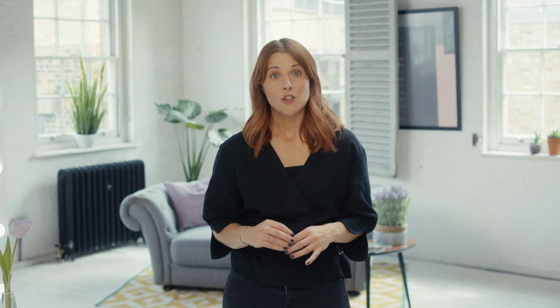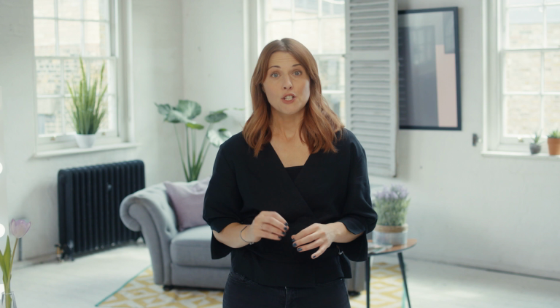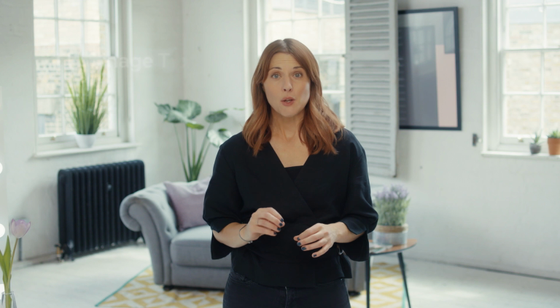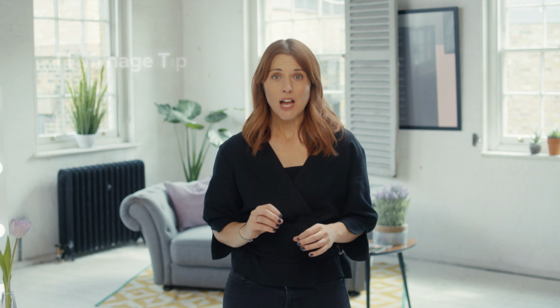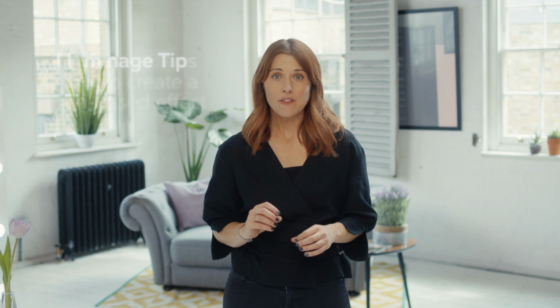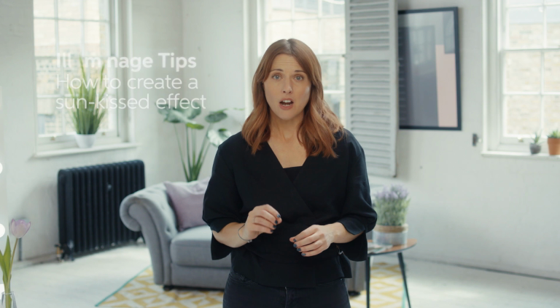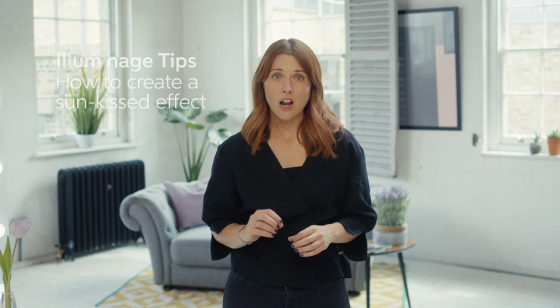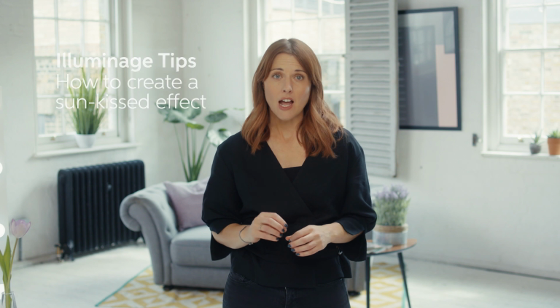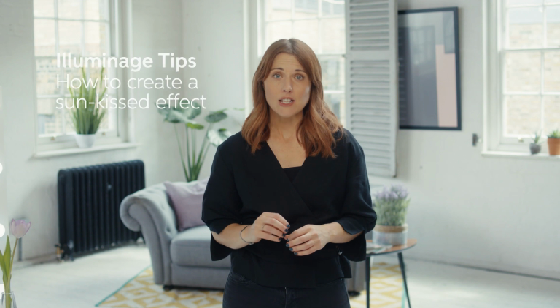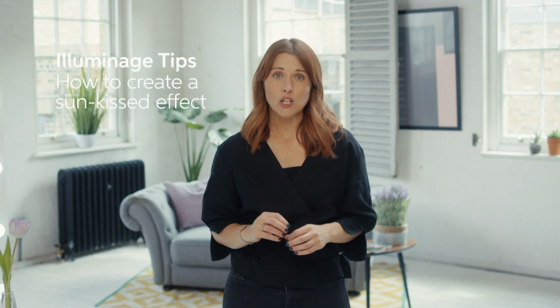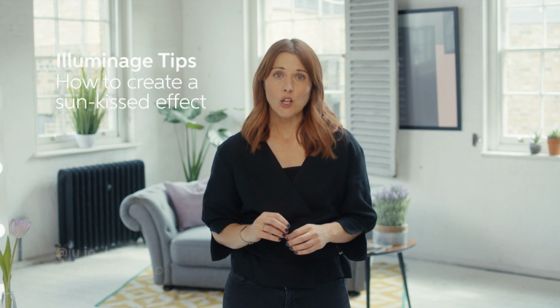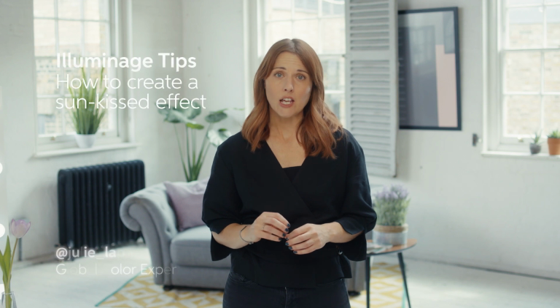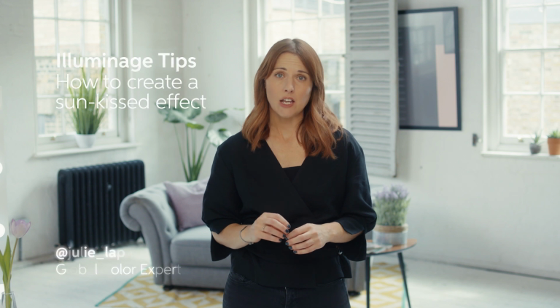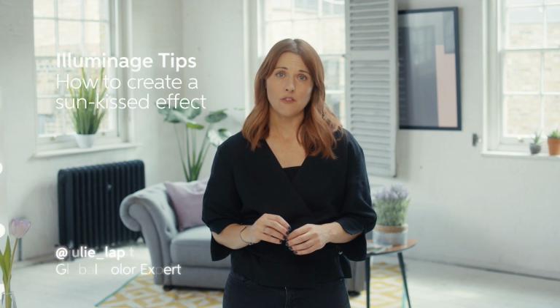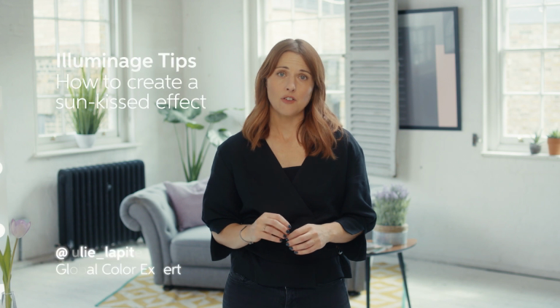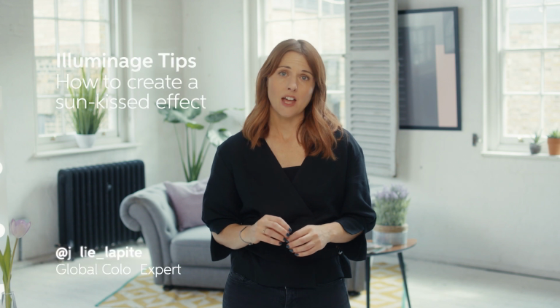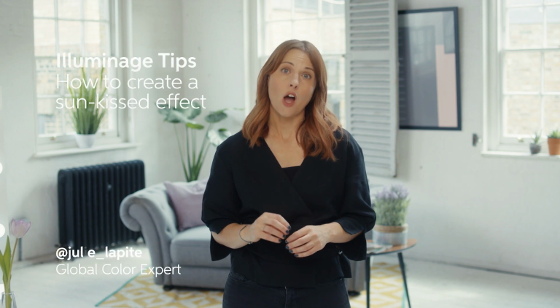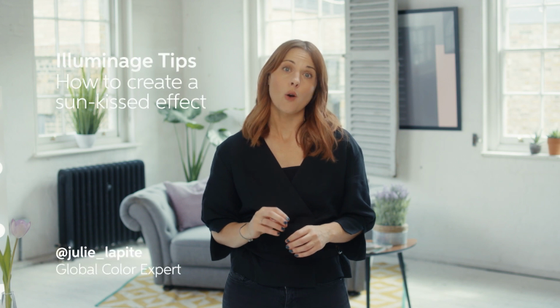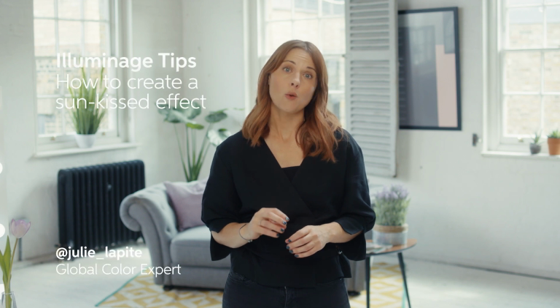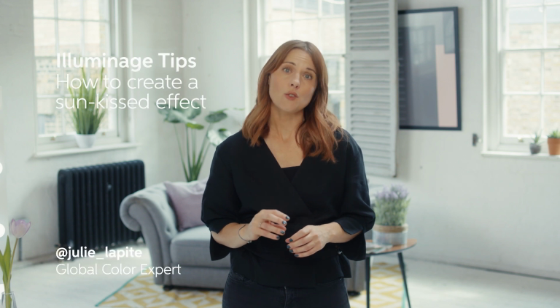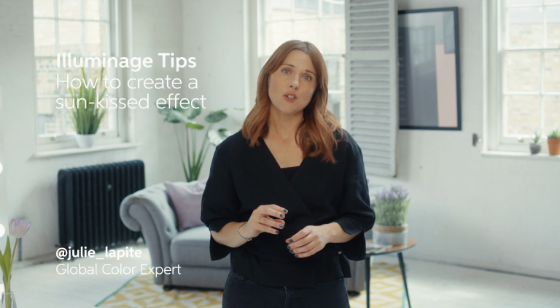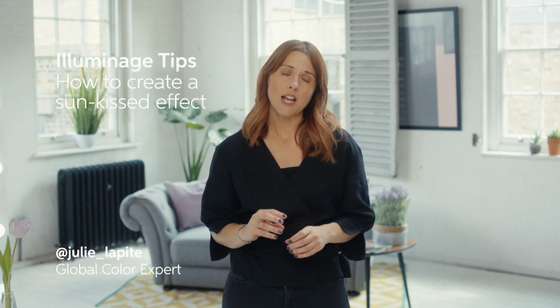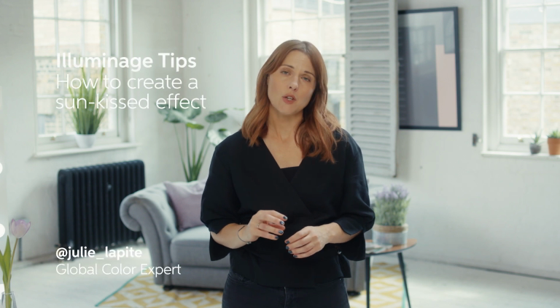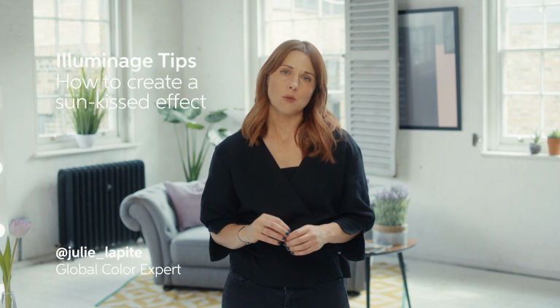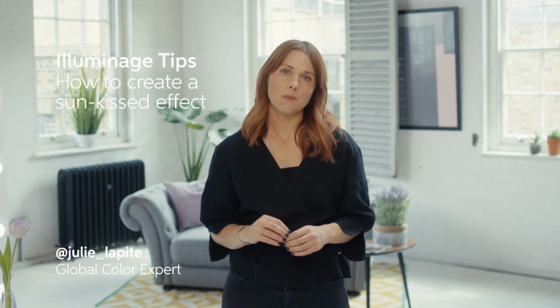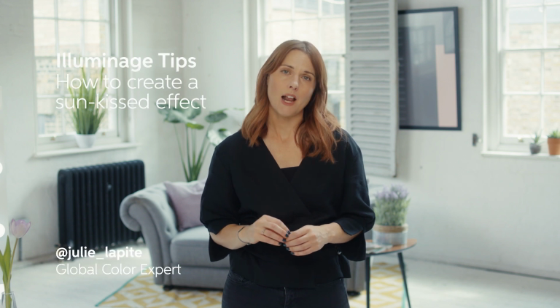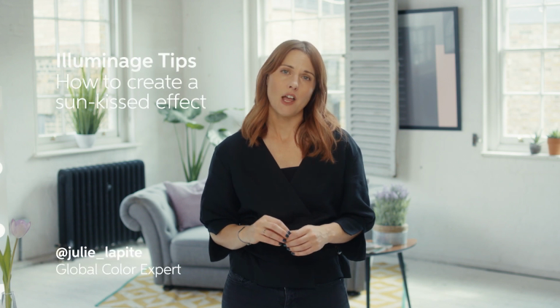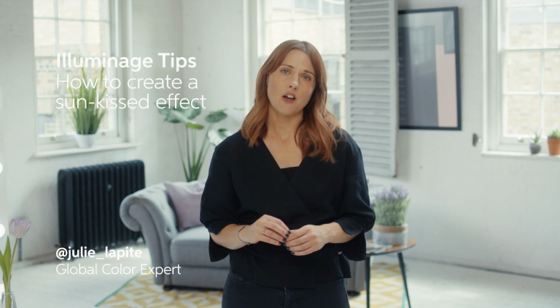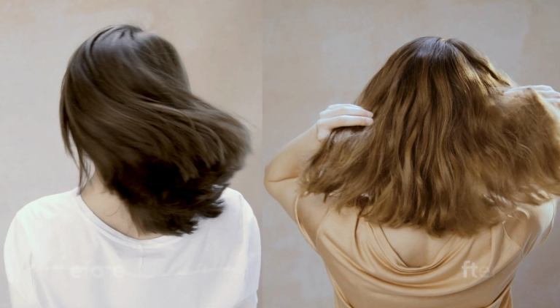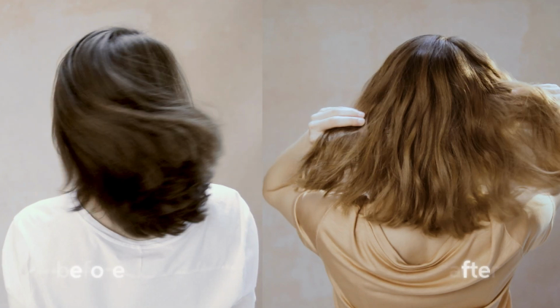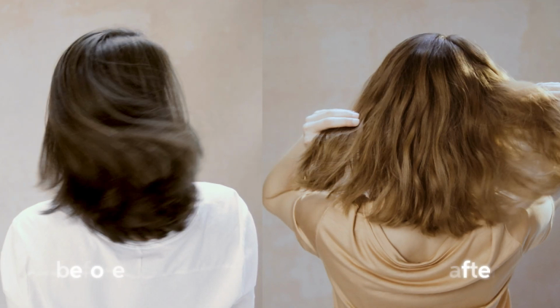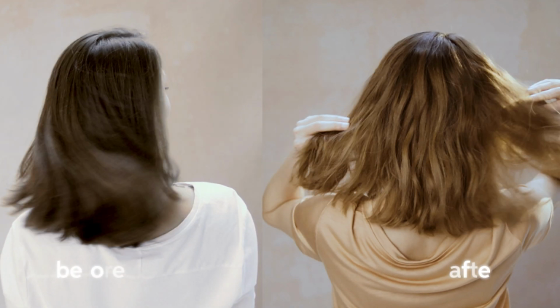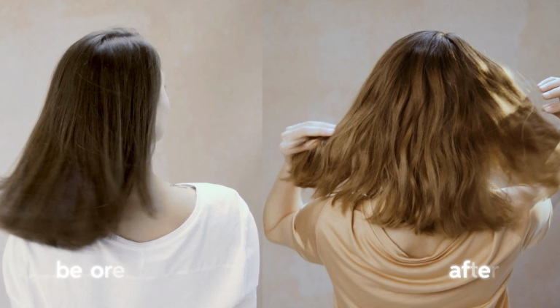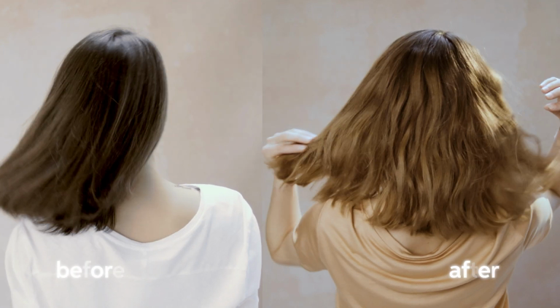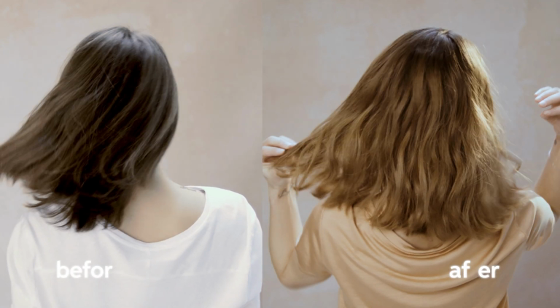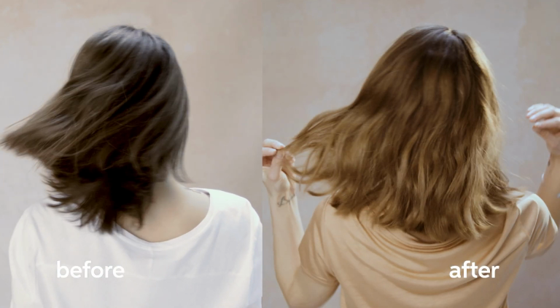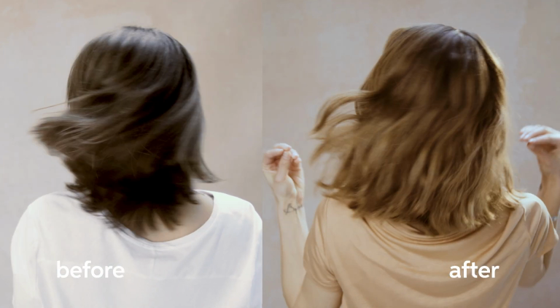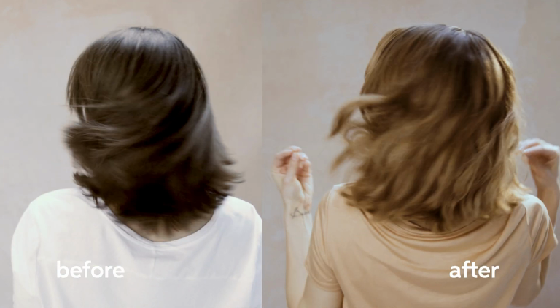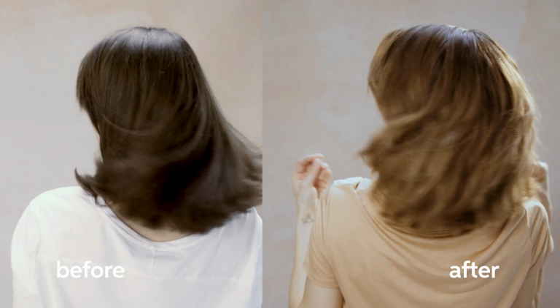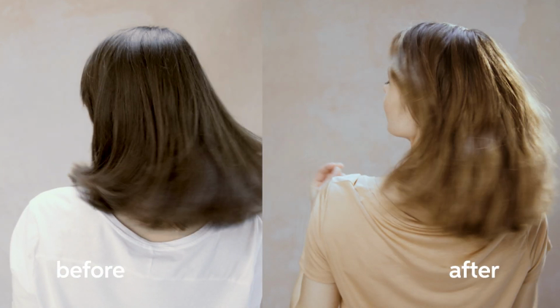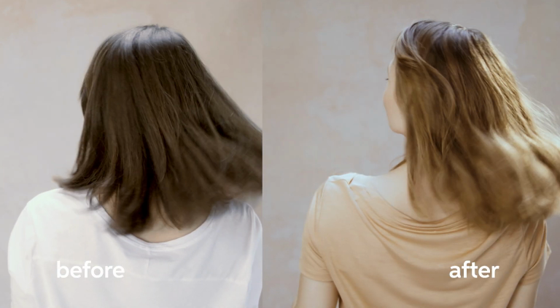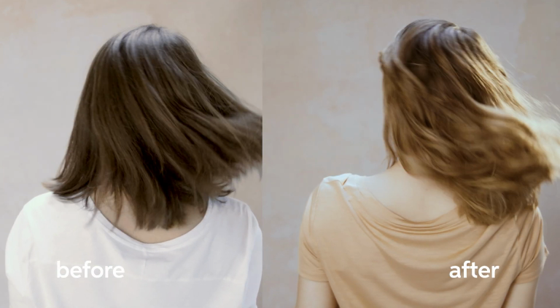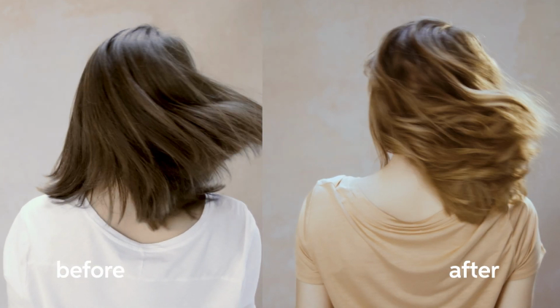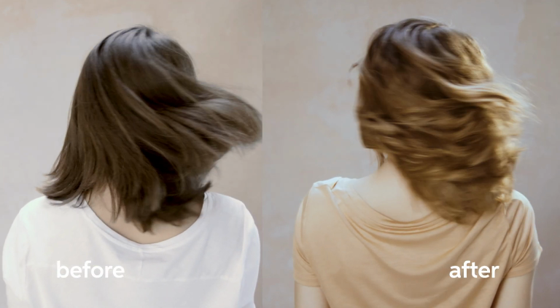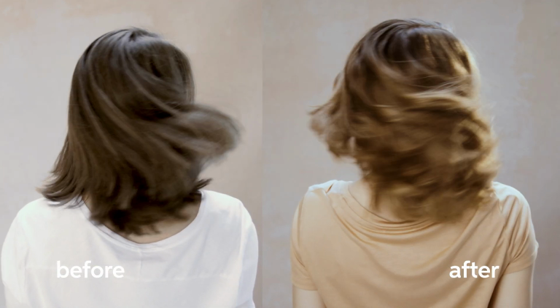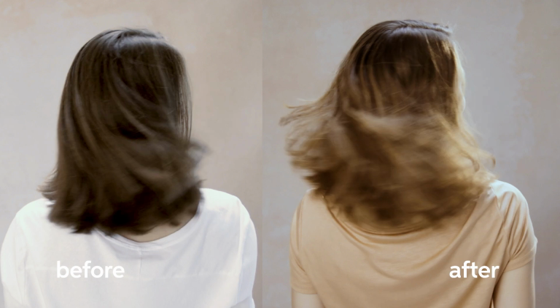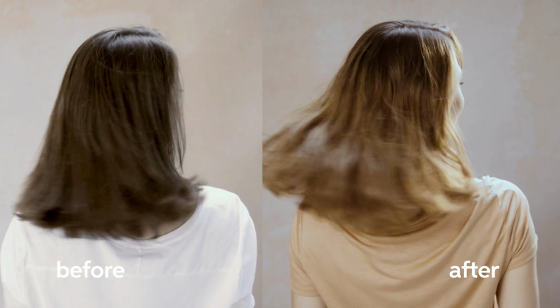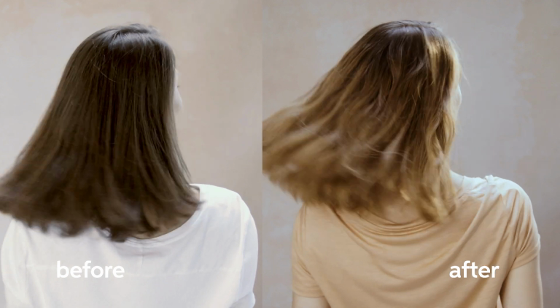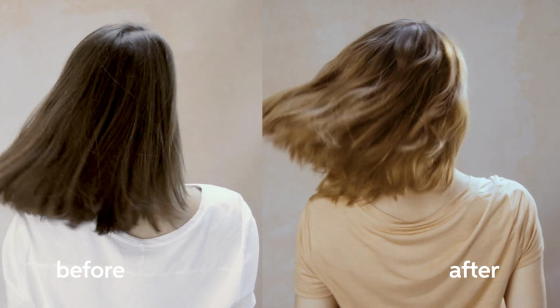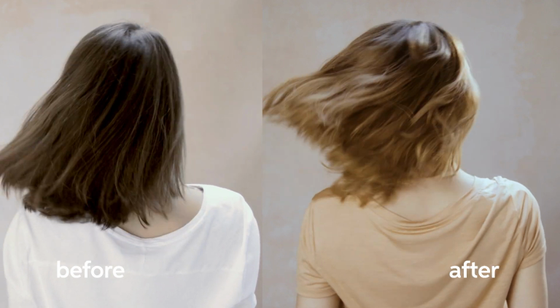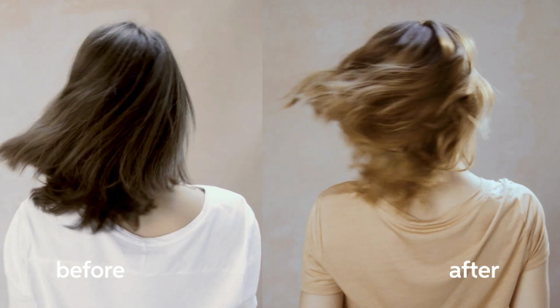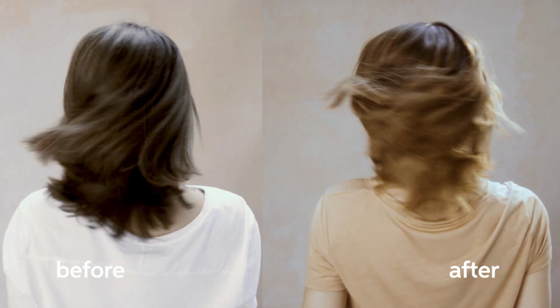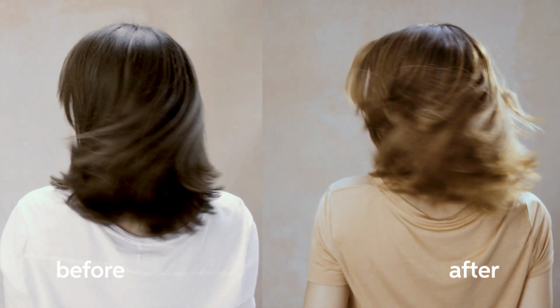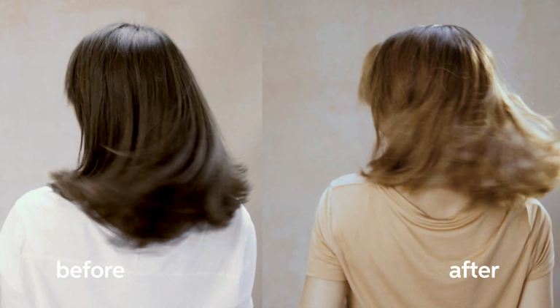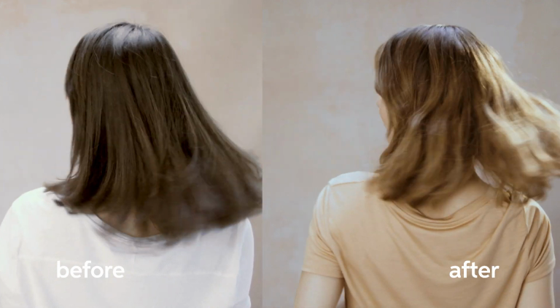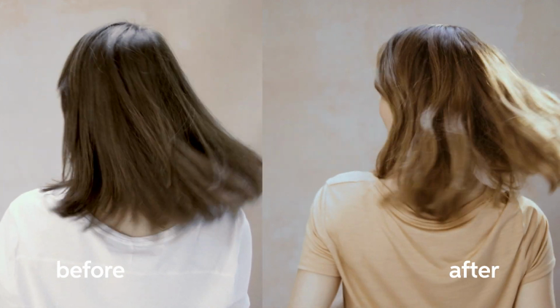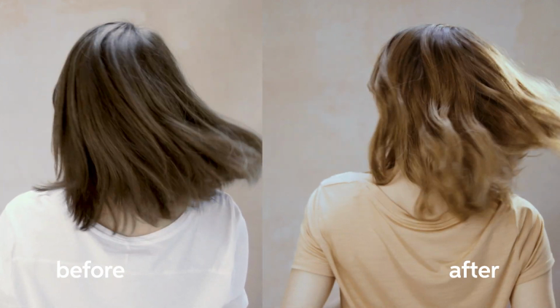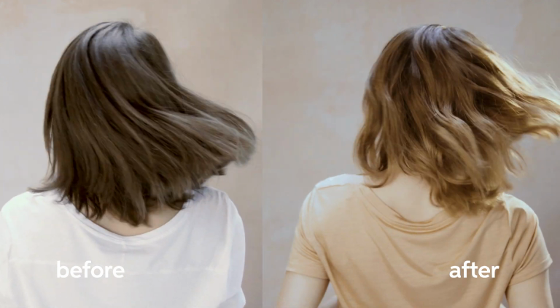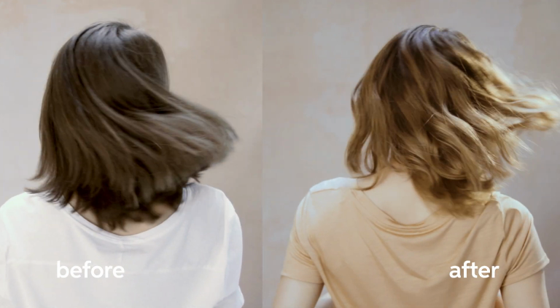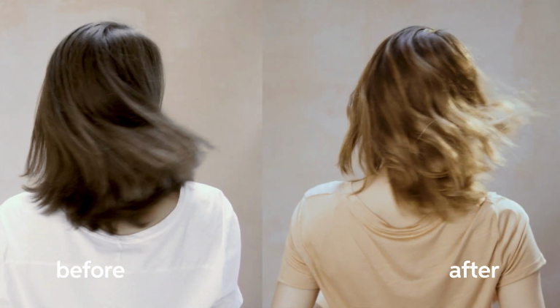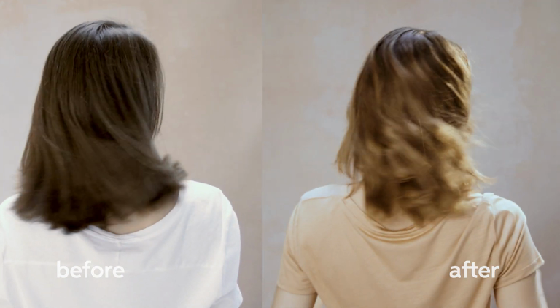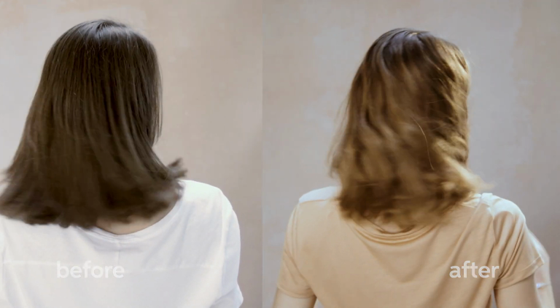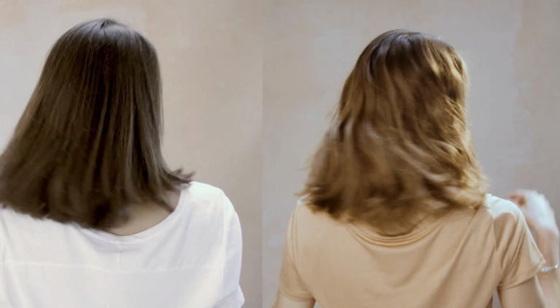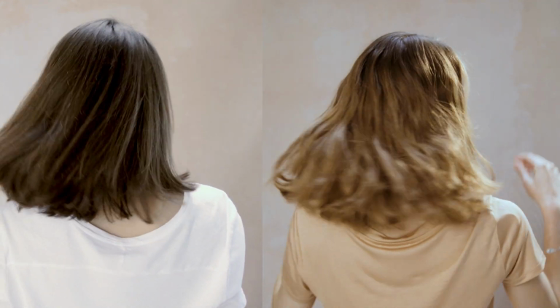Do you have clients looking for that ultra-natural balayage result? Well, Illuminage will be your secret weapon for these clients.